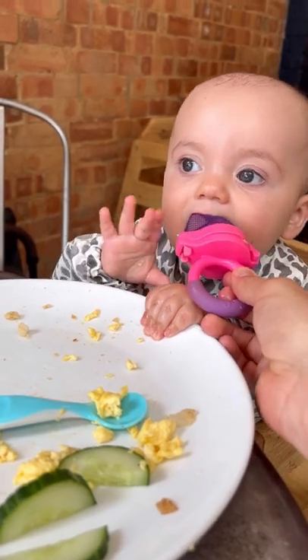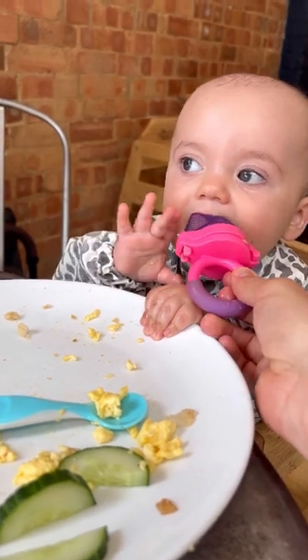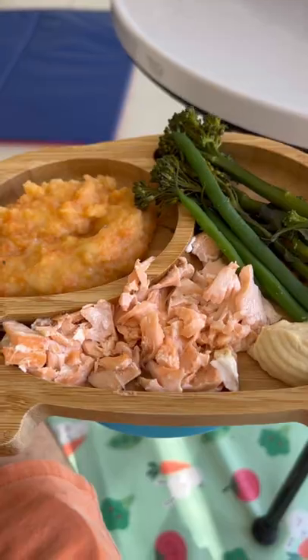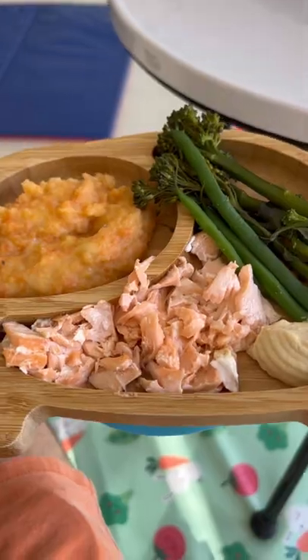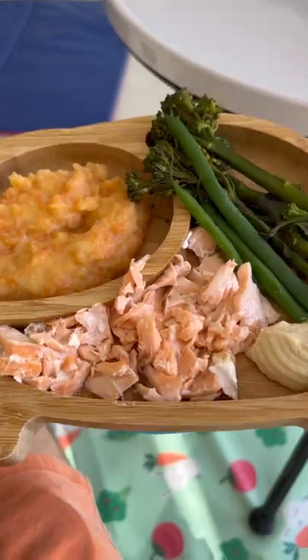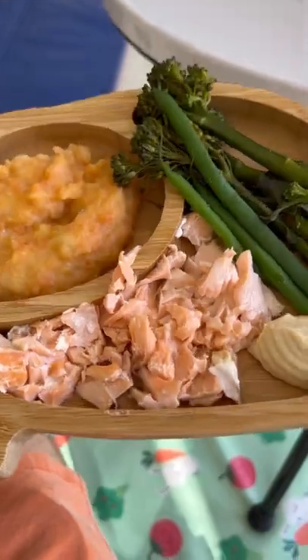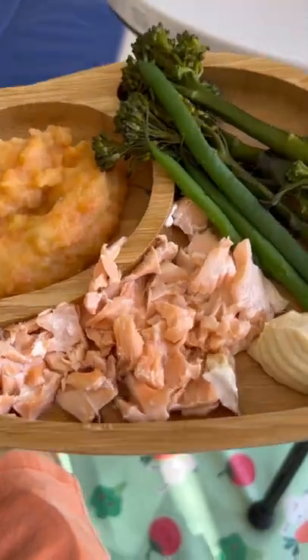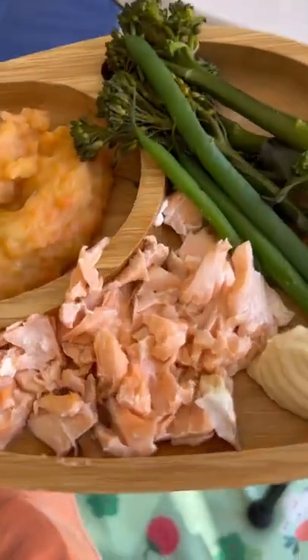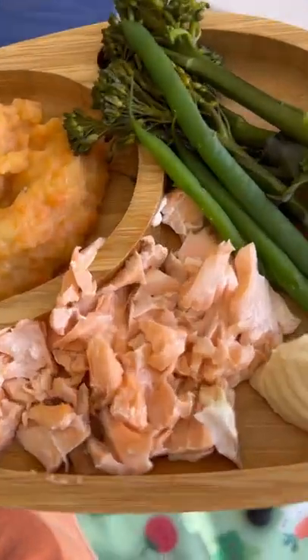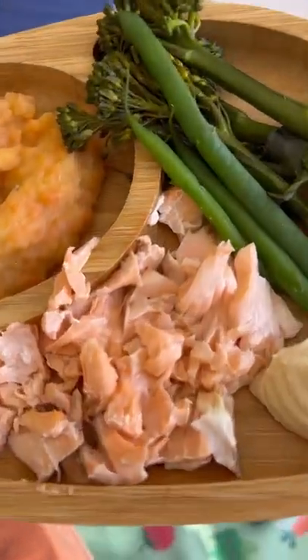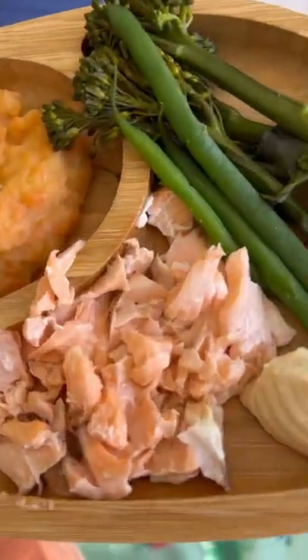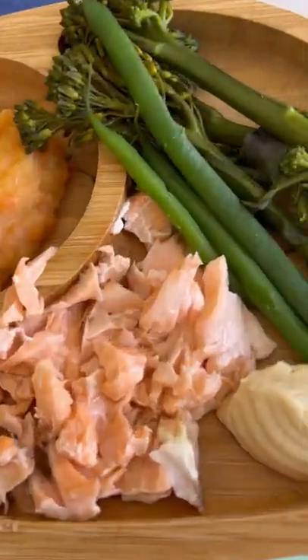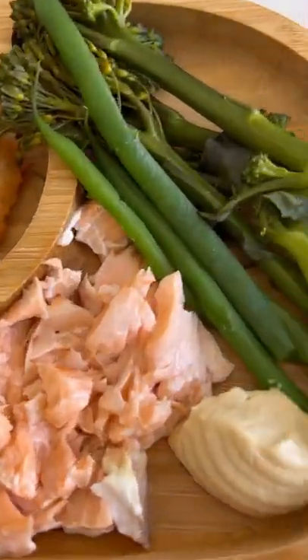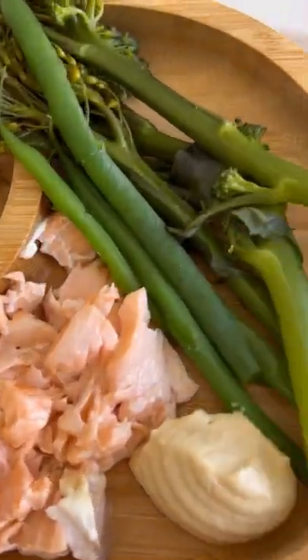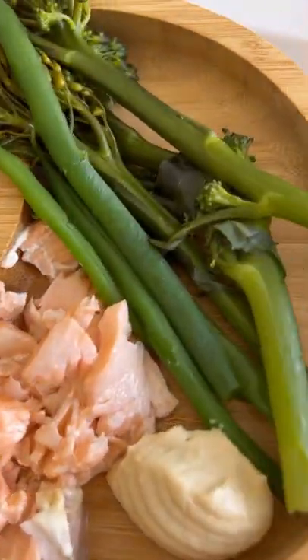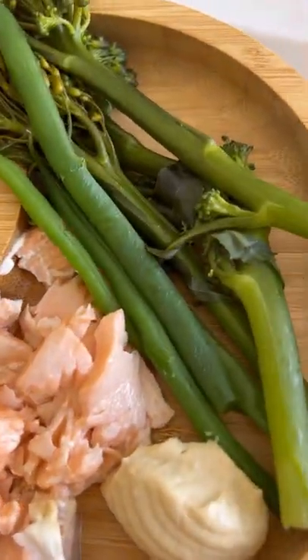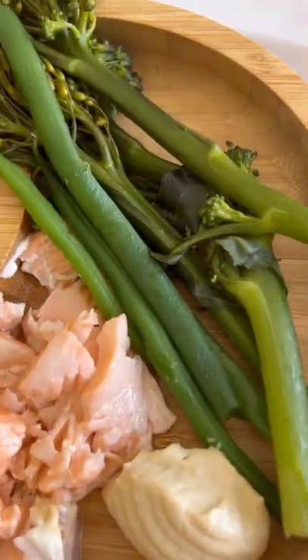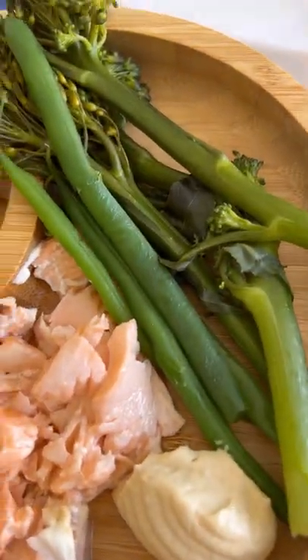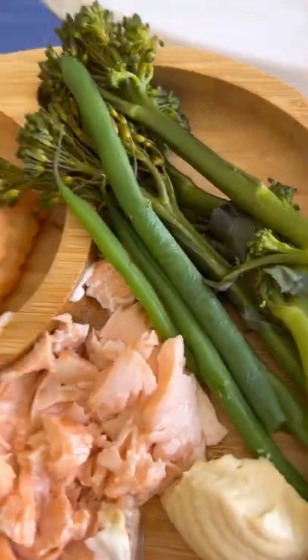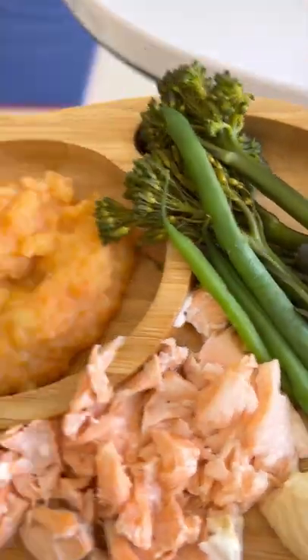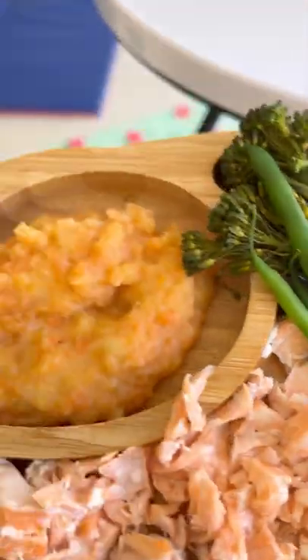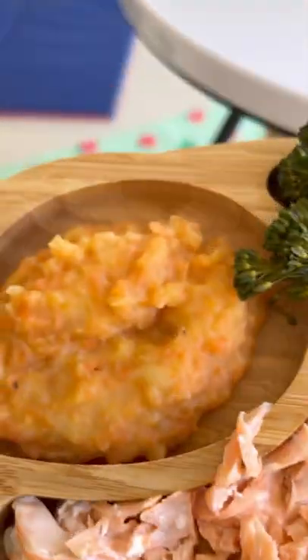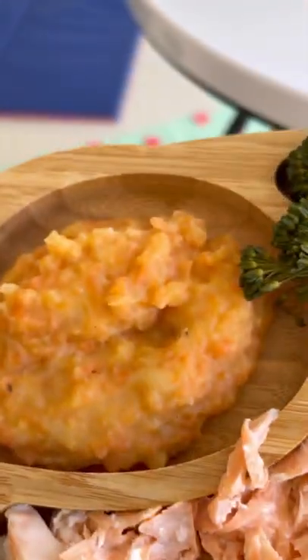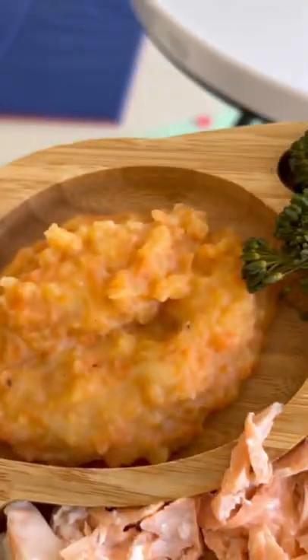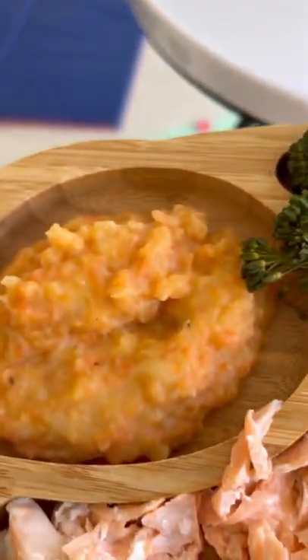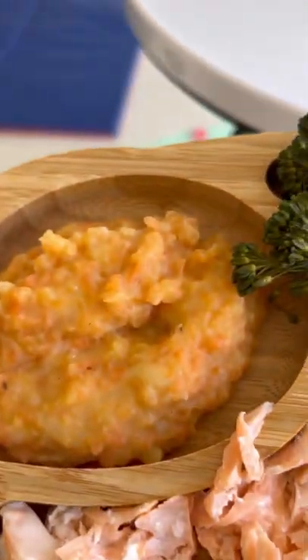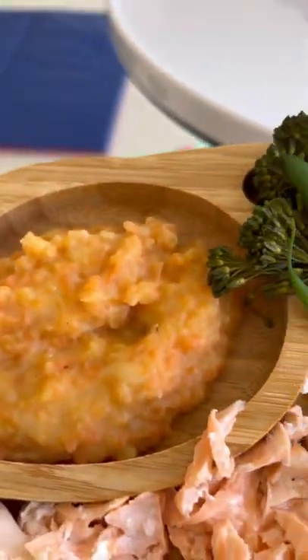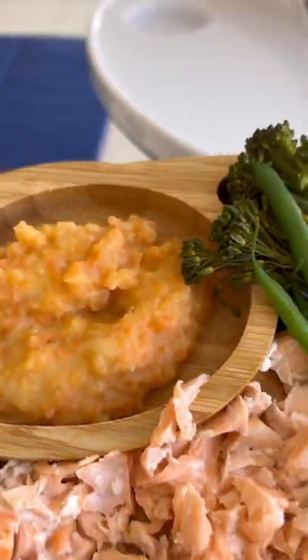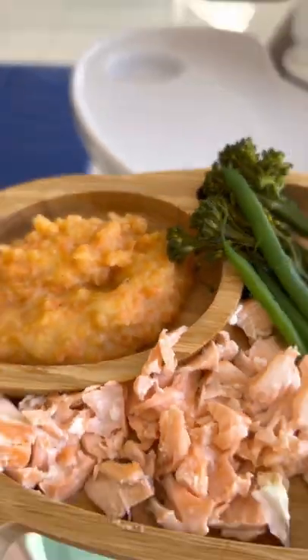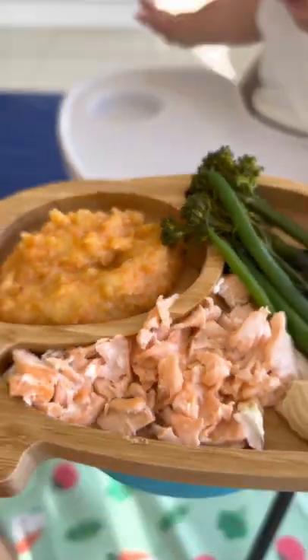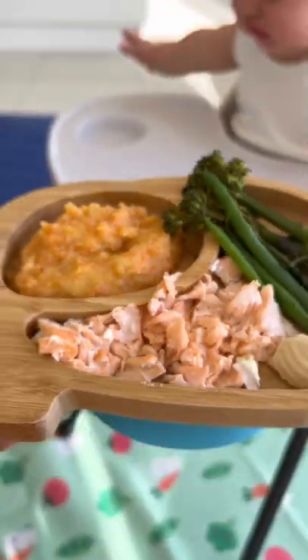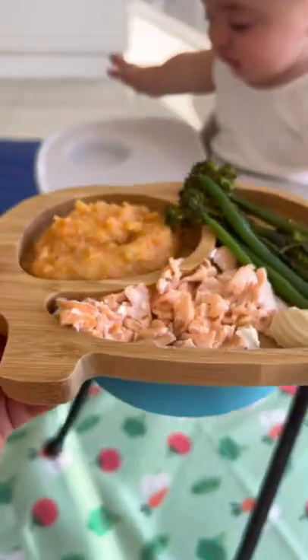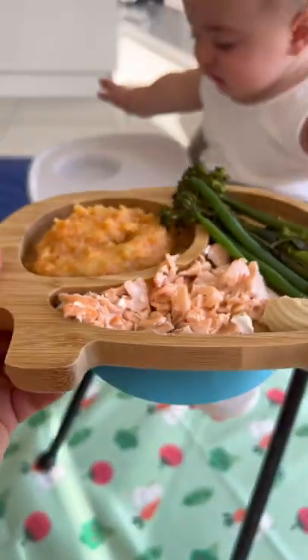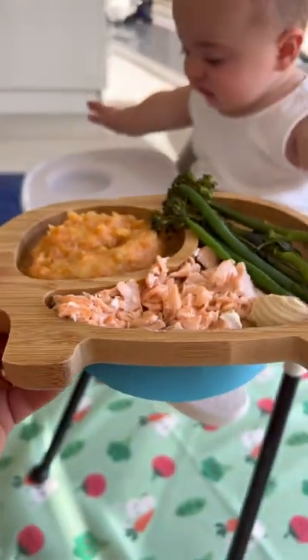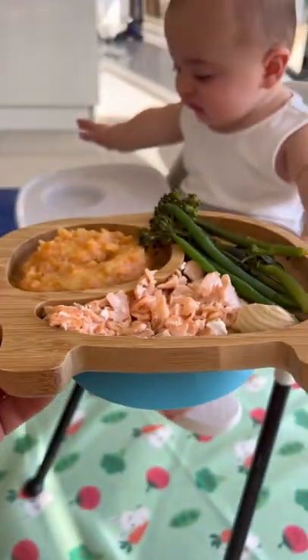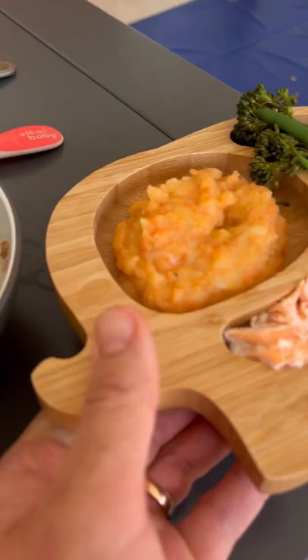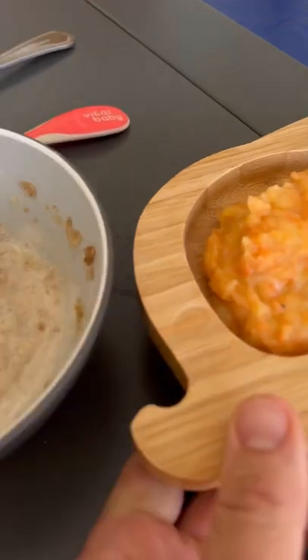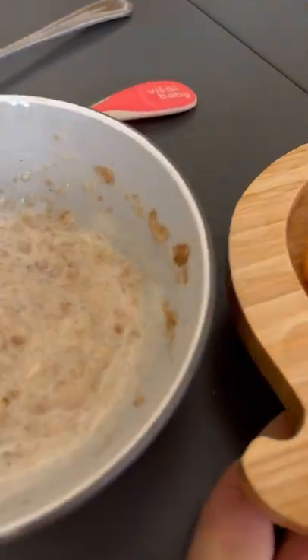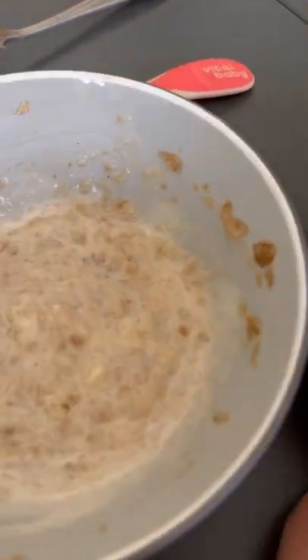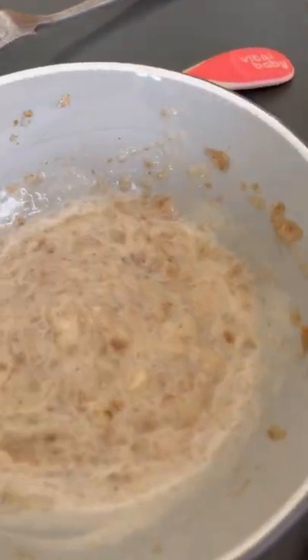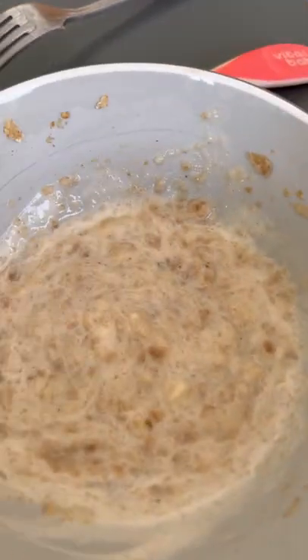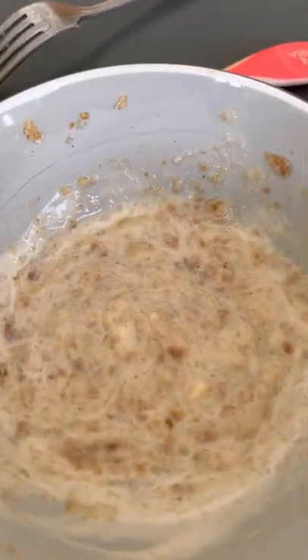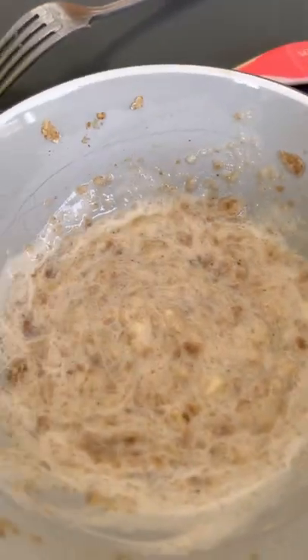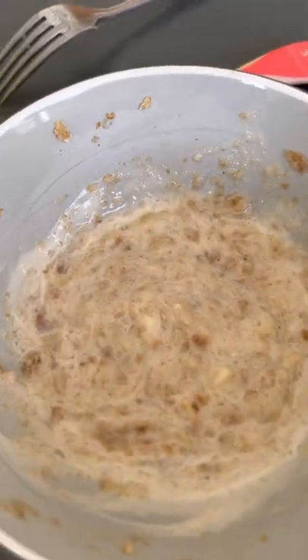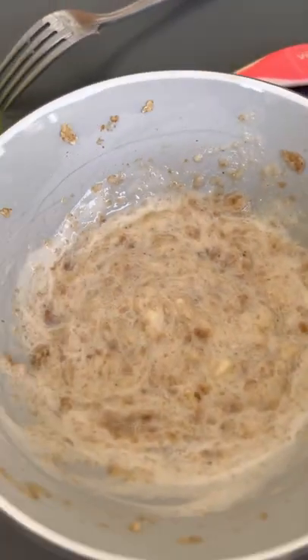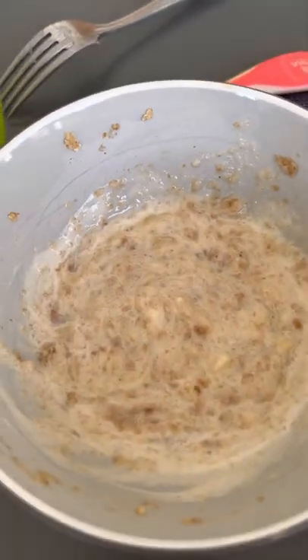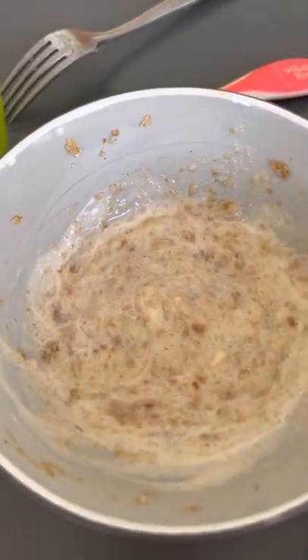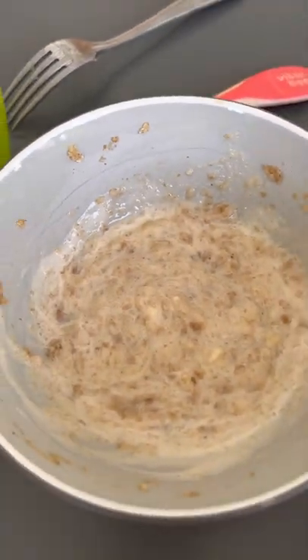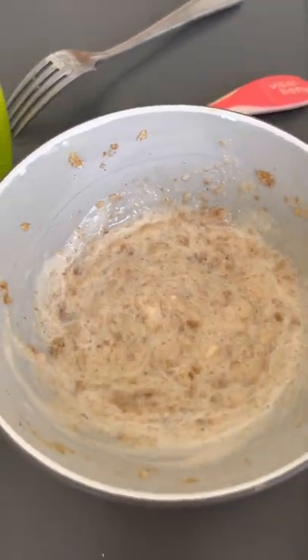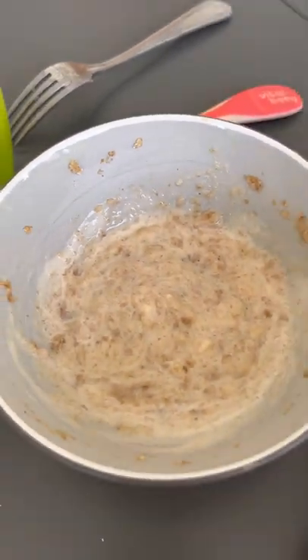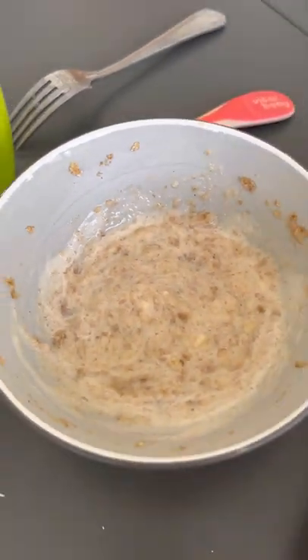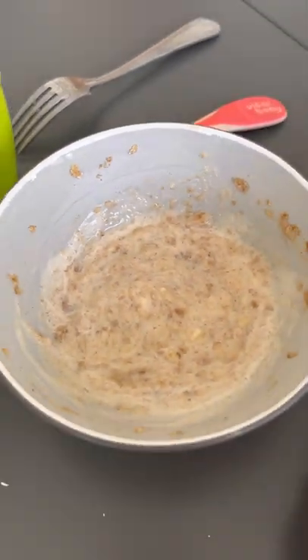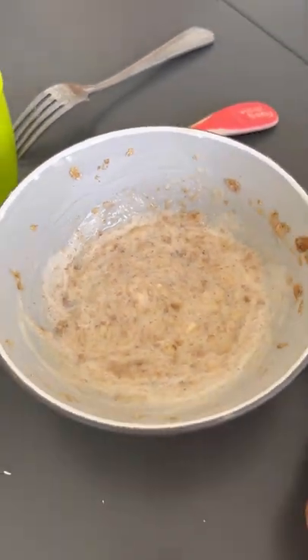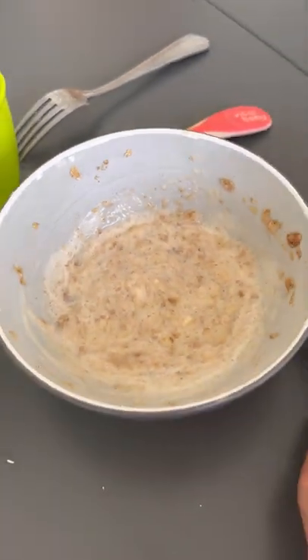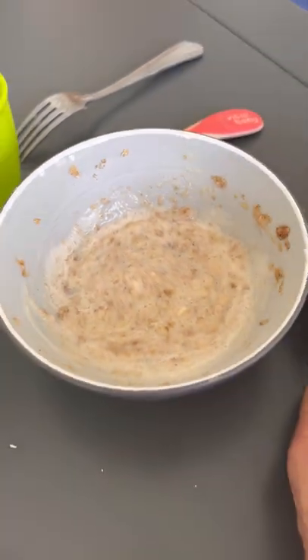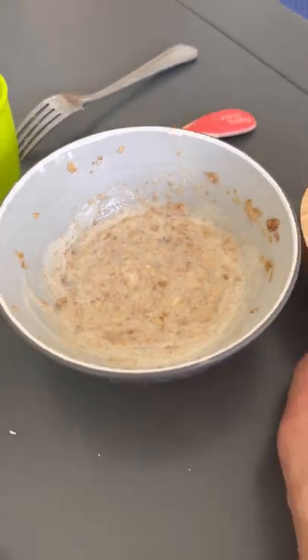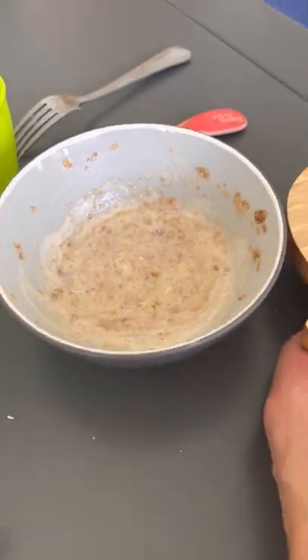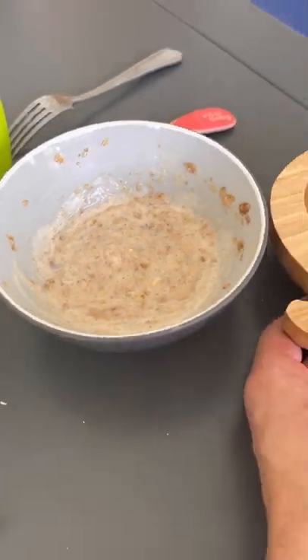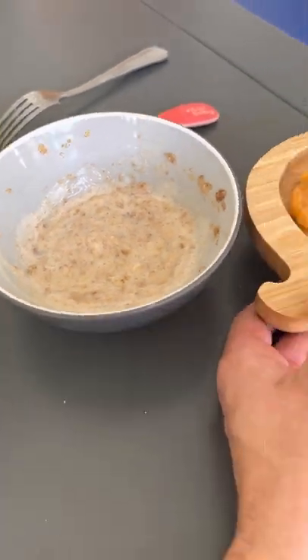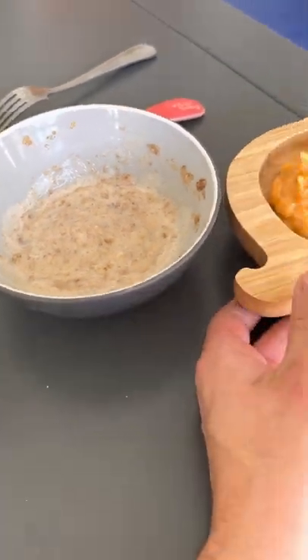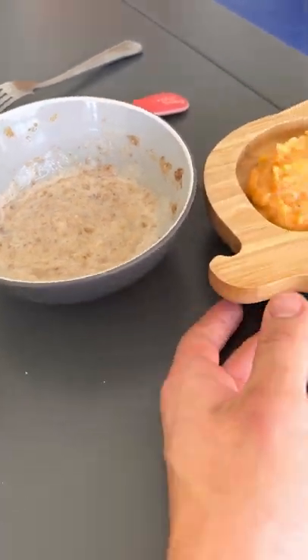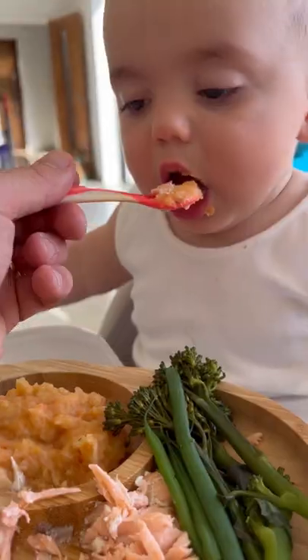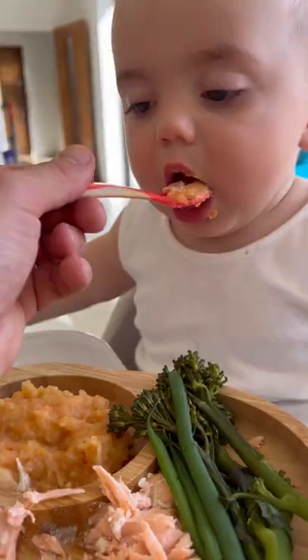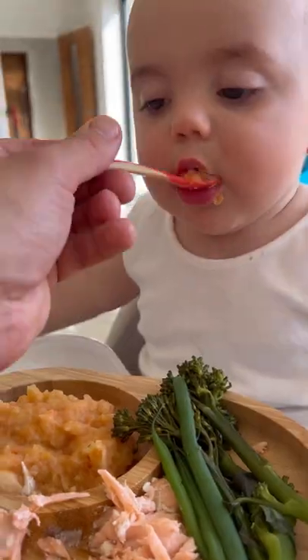Okay, moving on to dinner — we're doing salmon, broccoli, beans, and mash. I've also made oatabix, banana, and yogurt to fill his belly for bed.